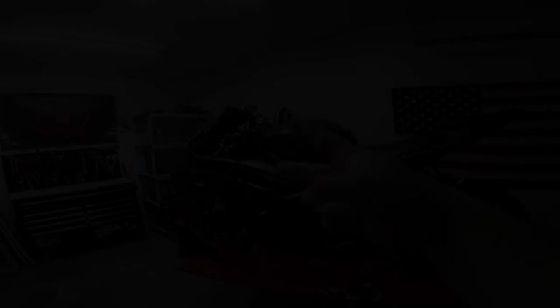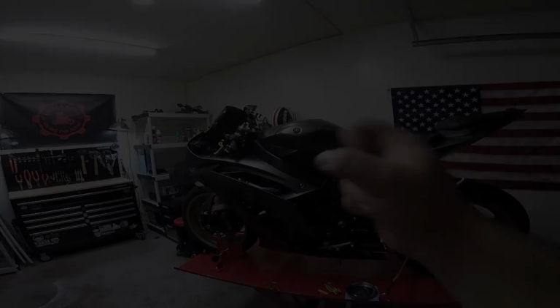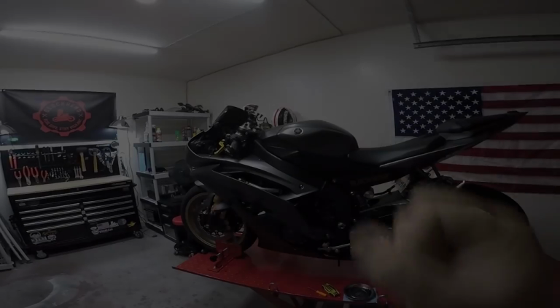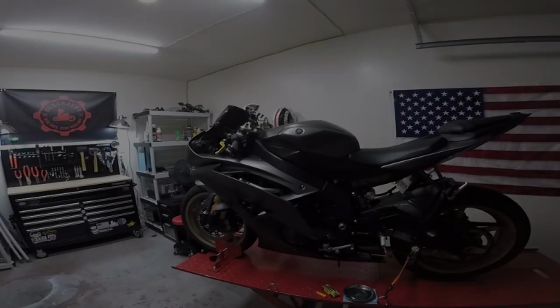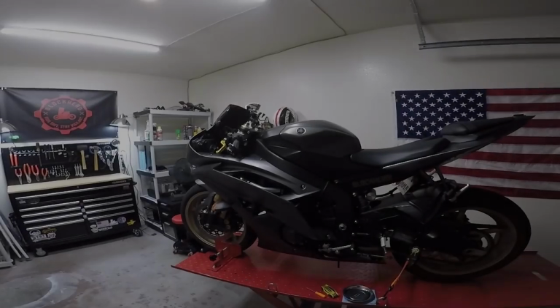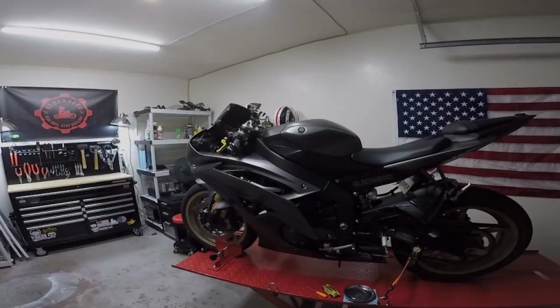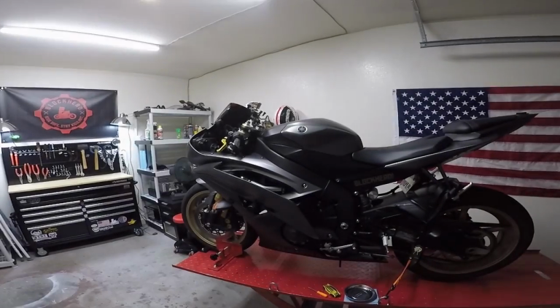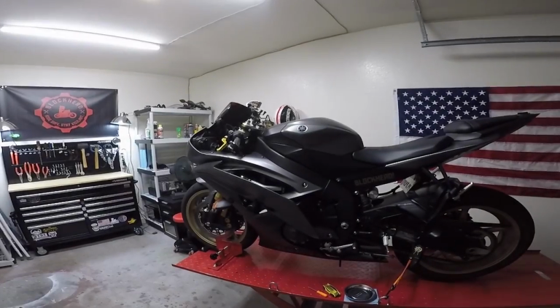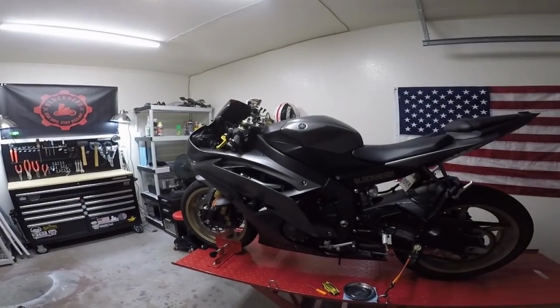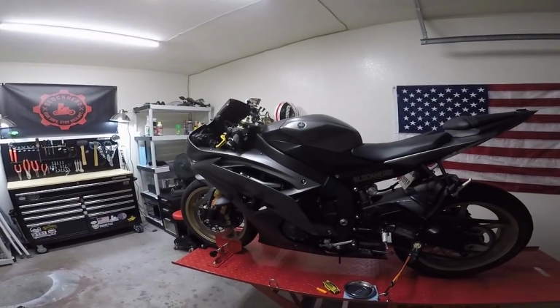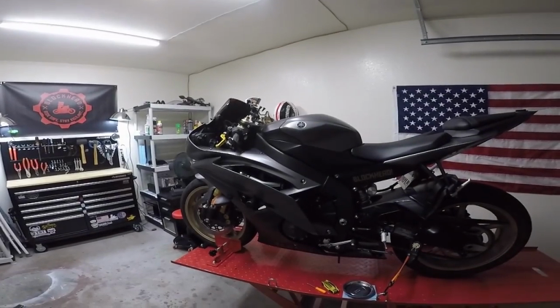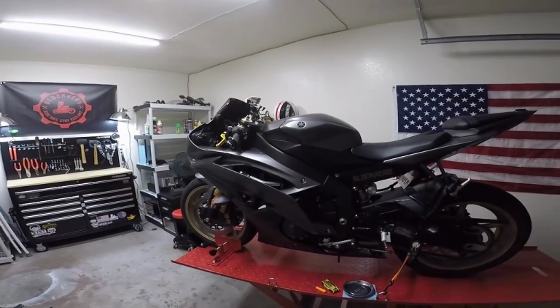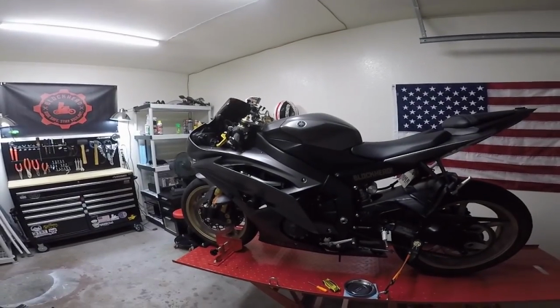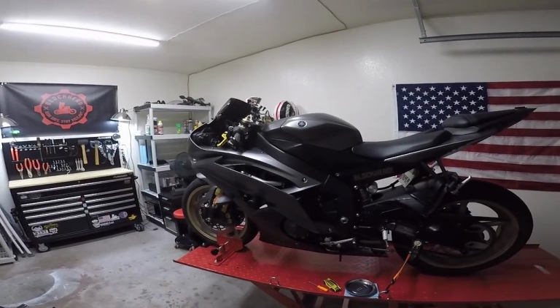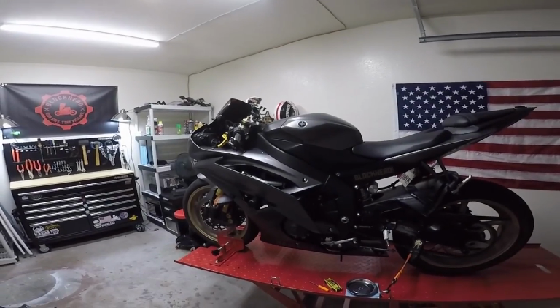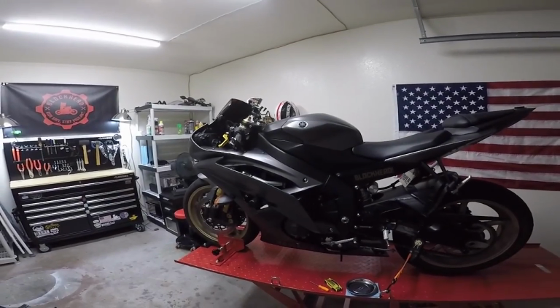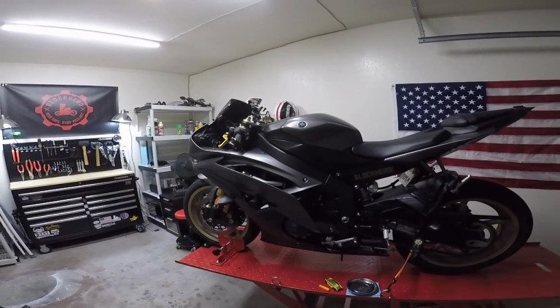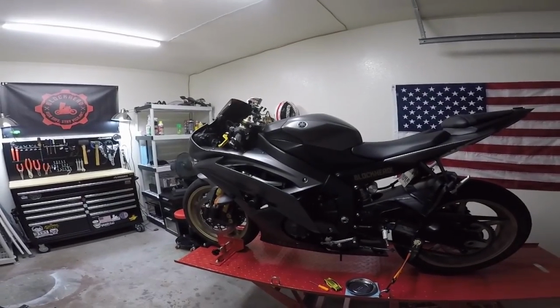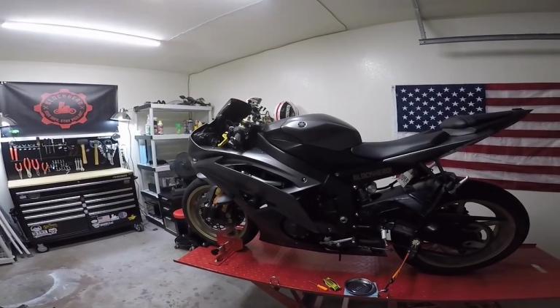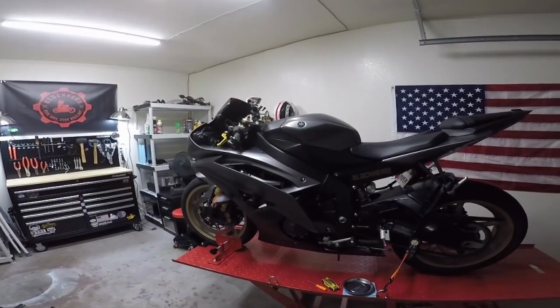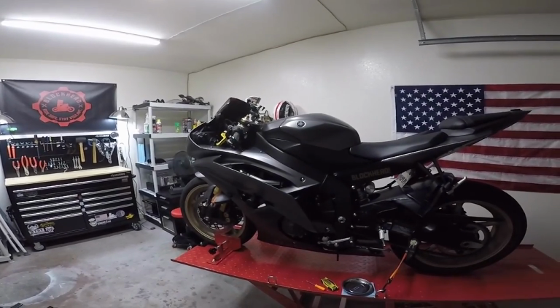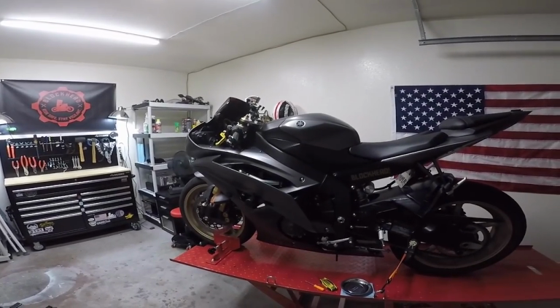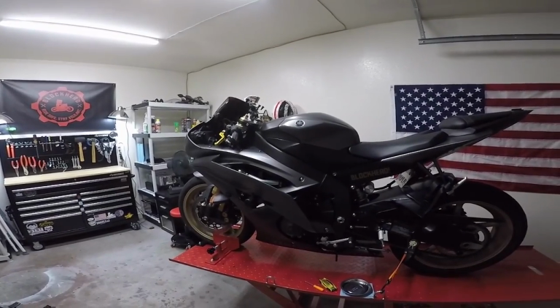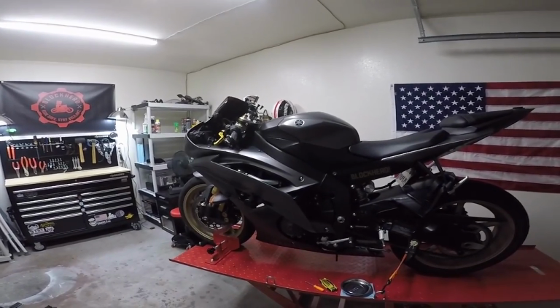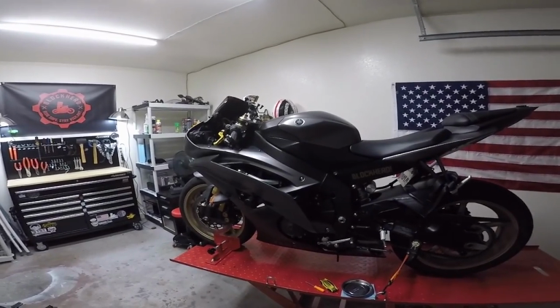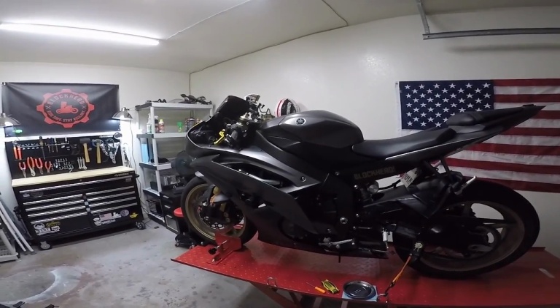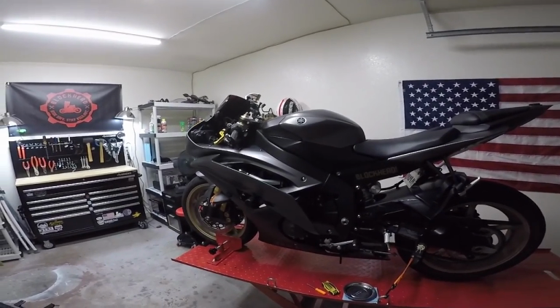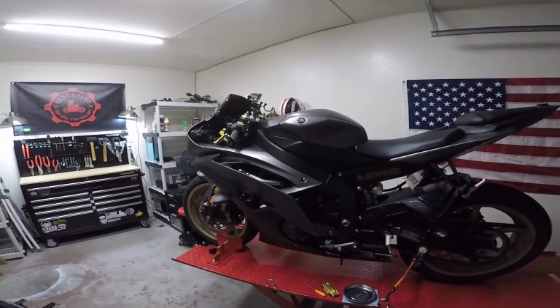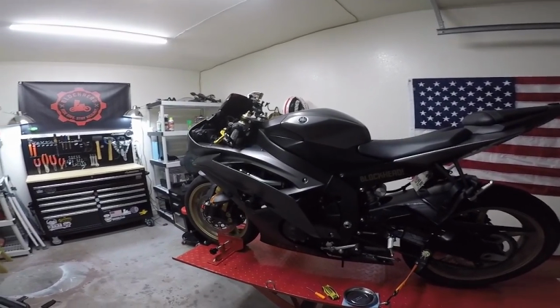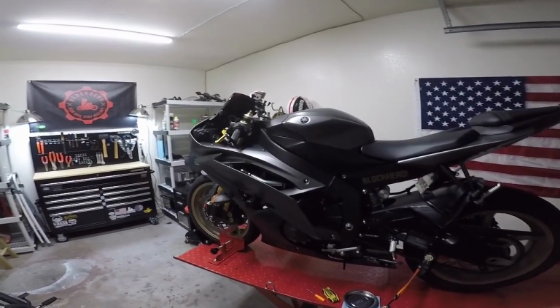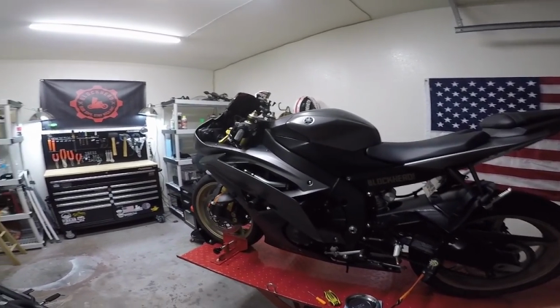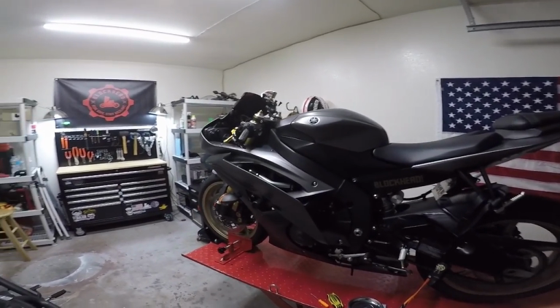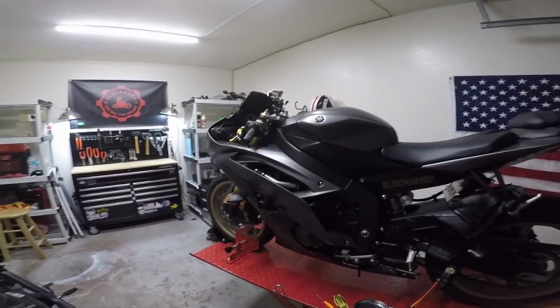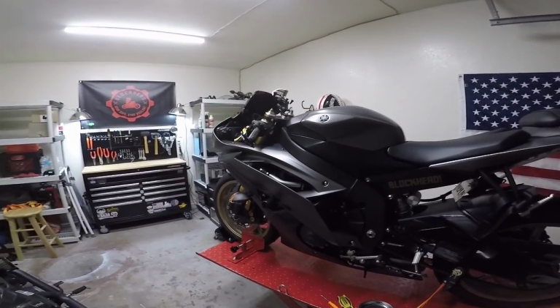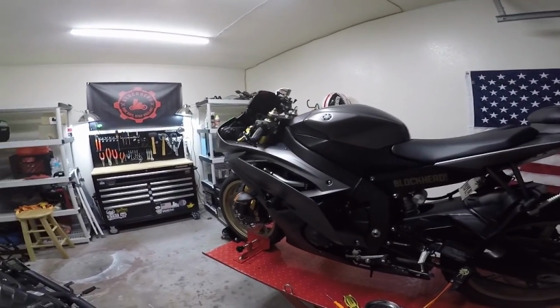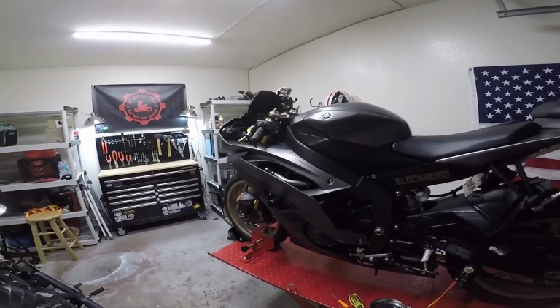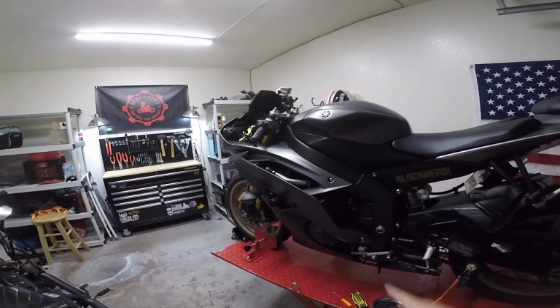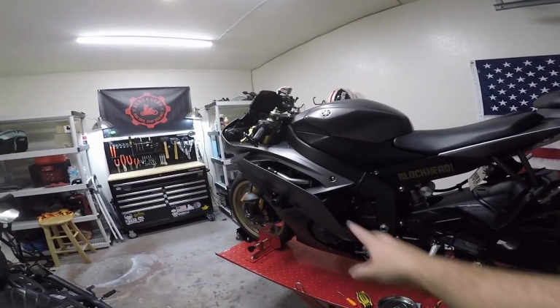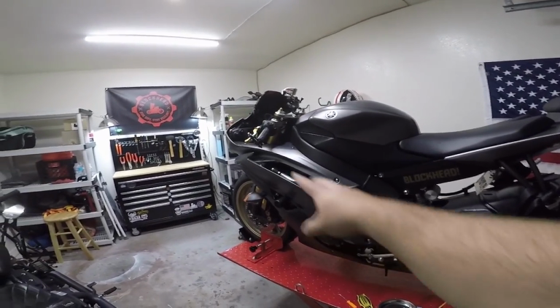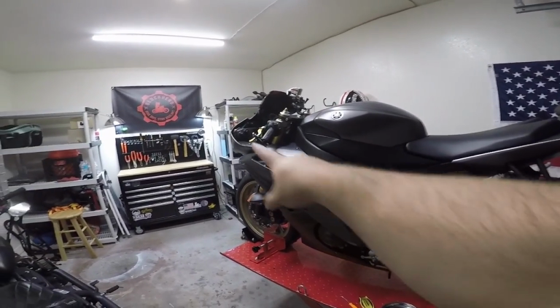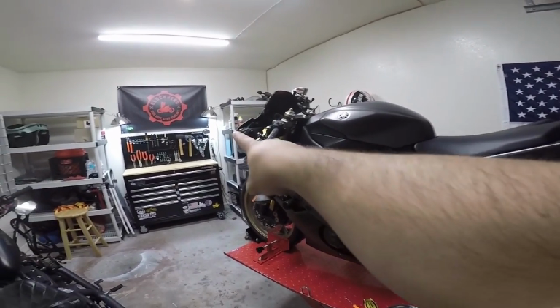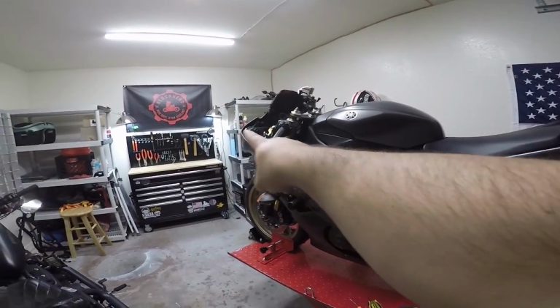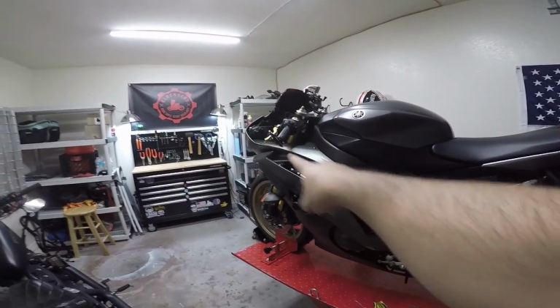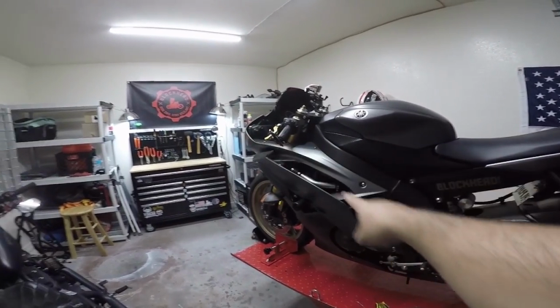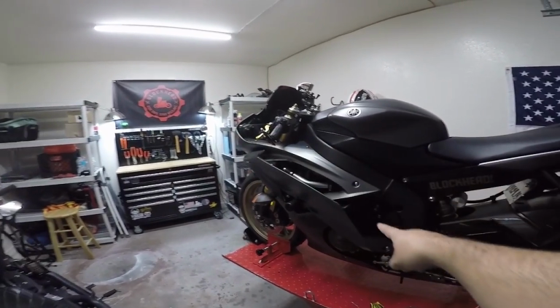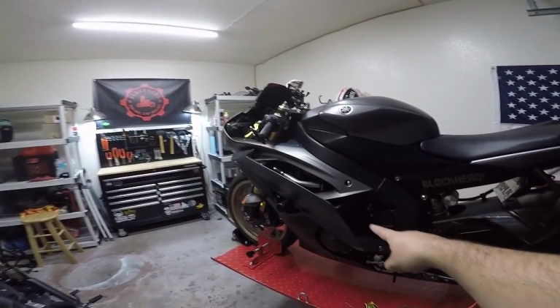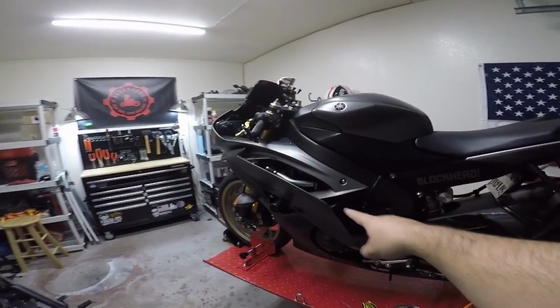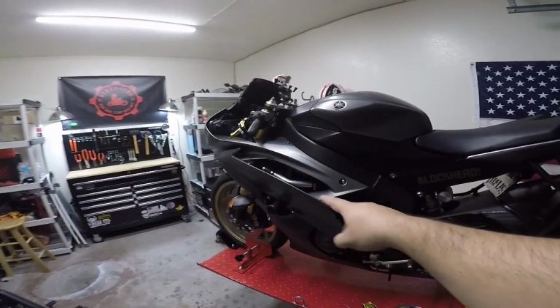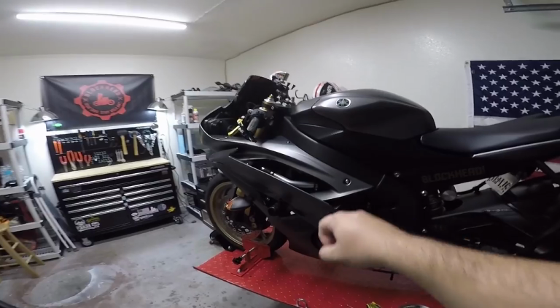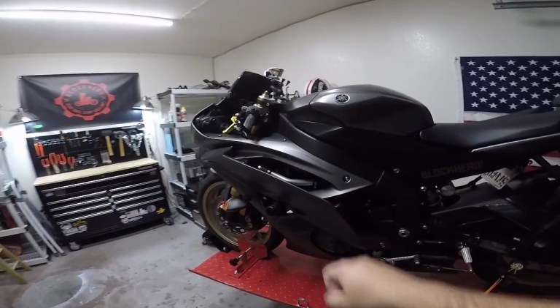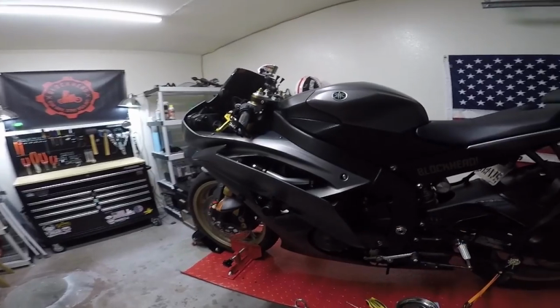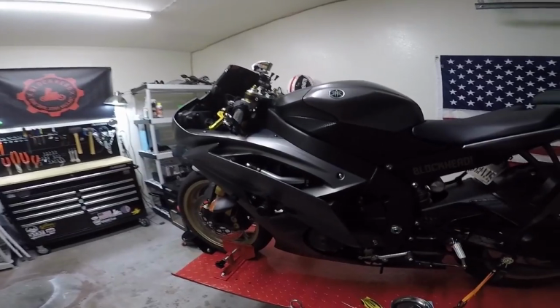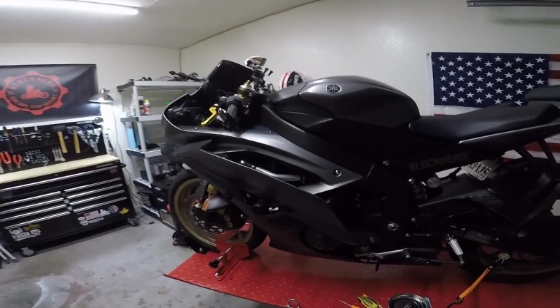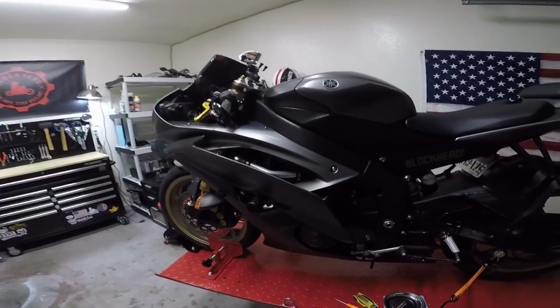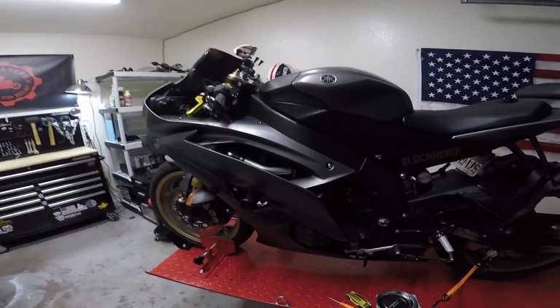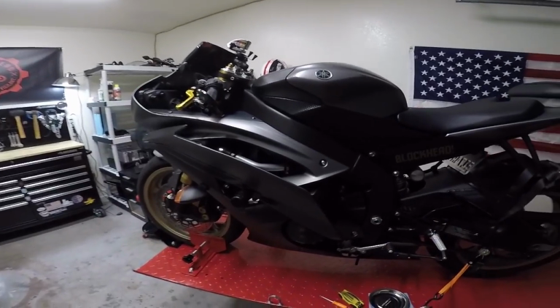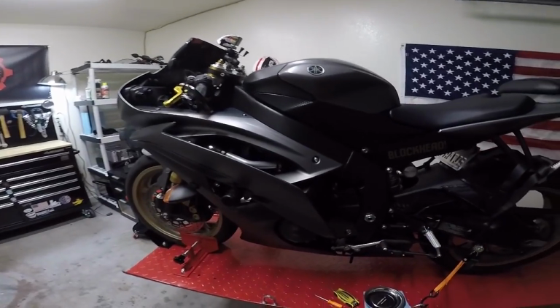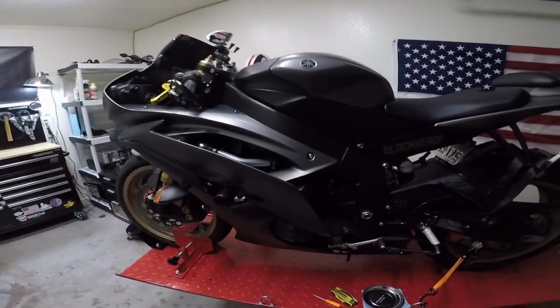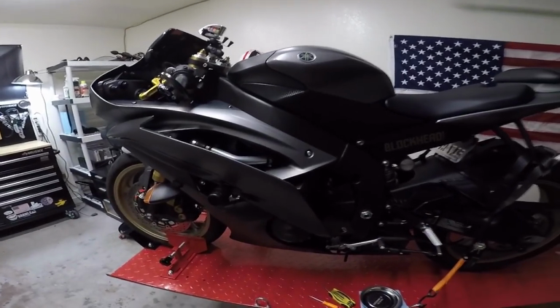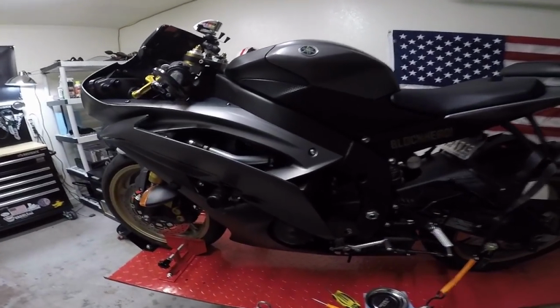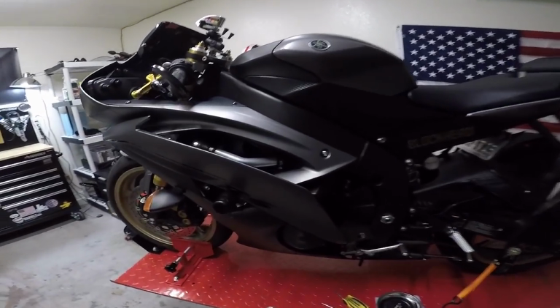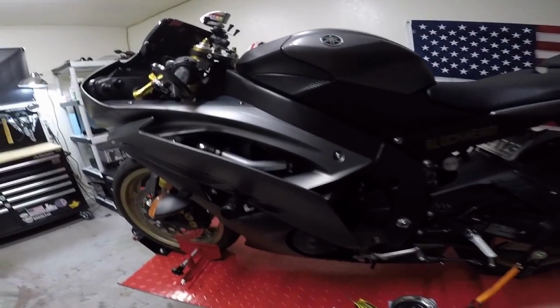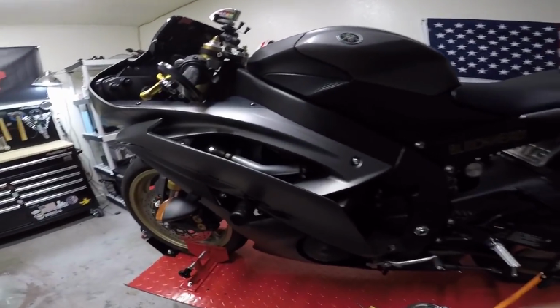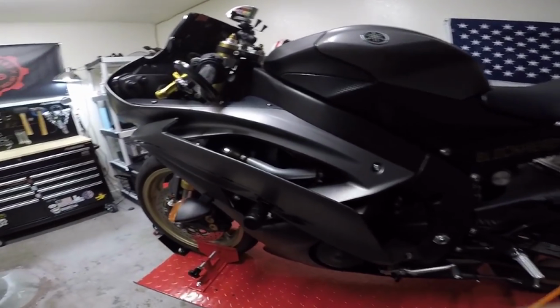What up blackheads? Today we are going to be taking the fairings off of the Yamaha R6.